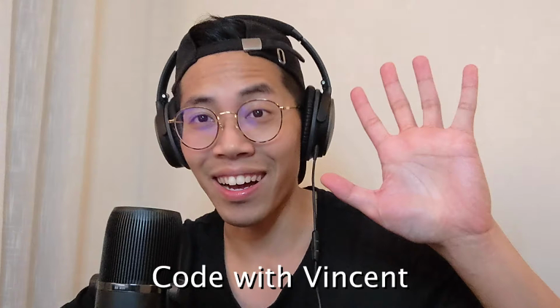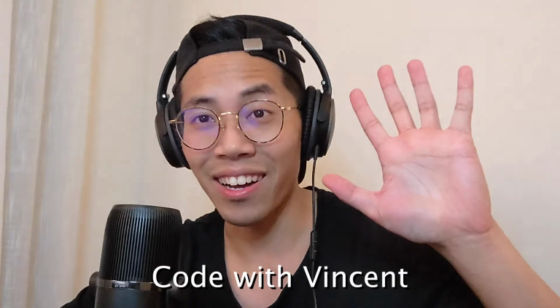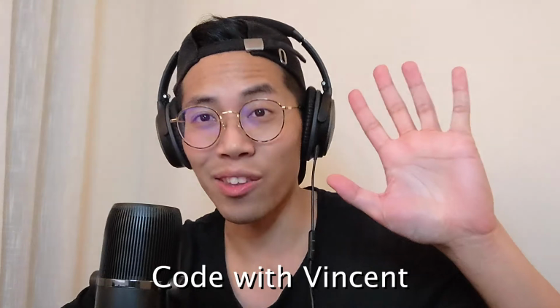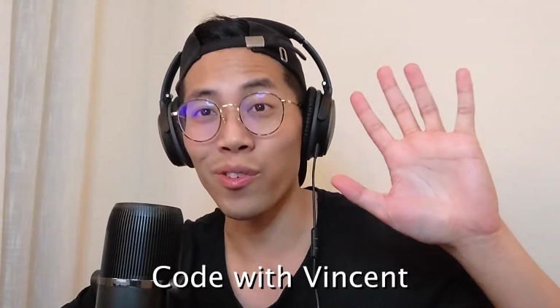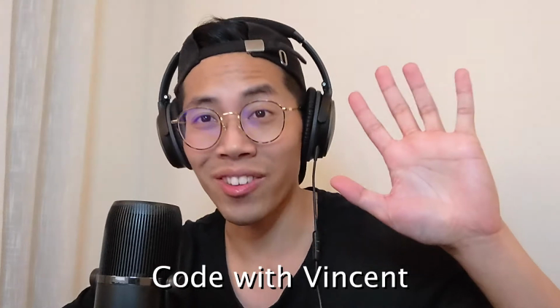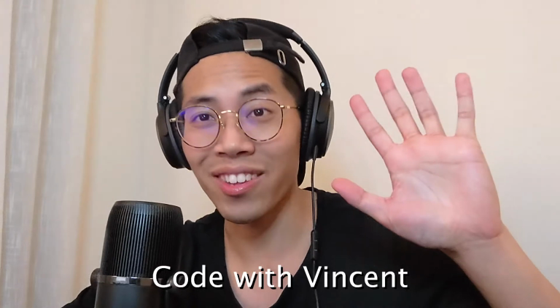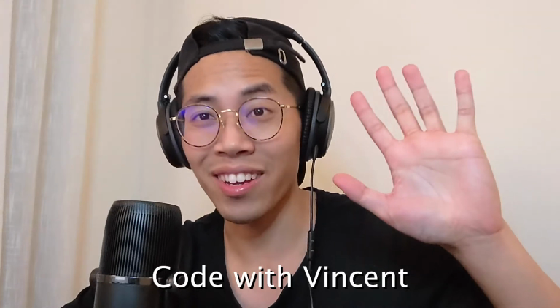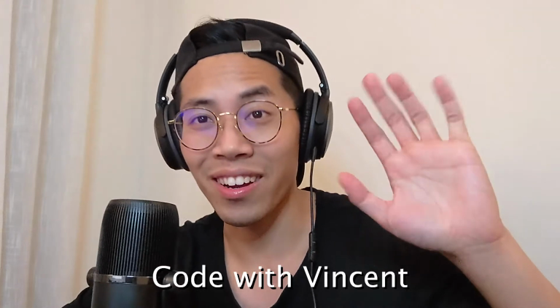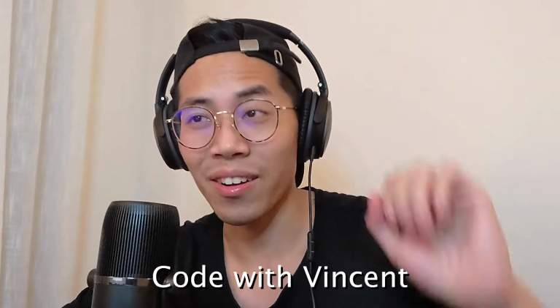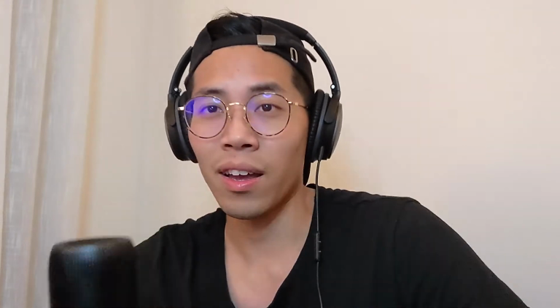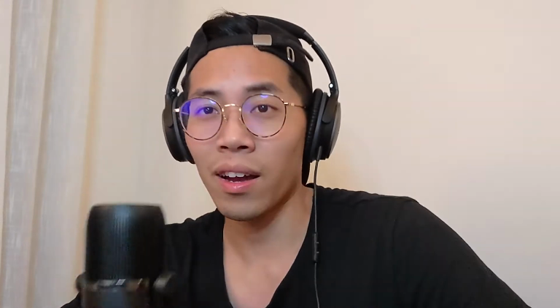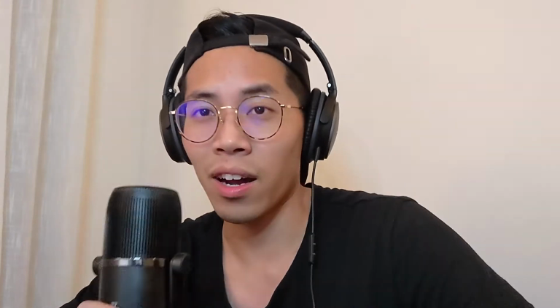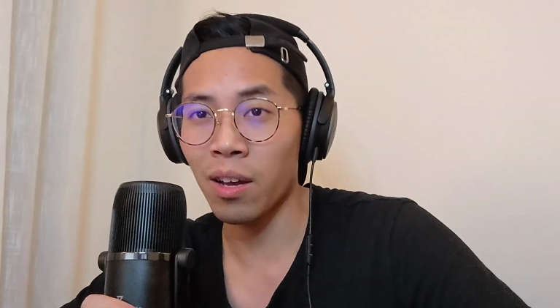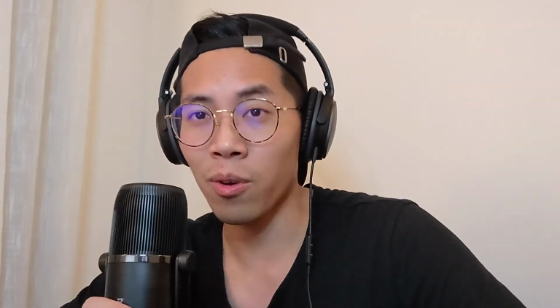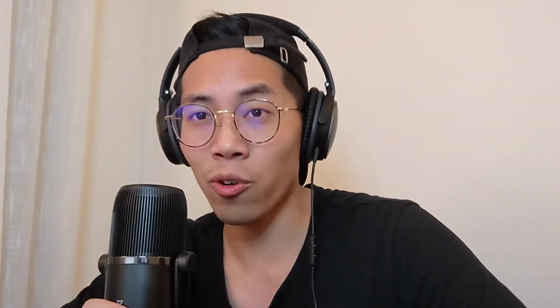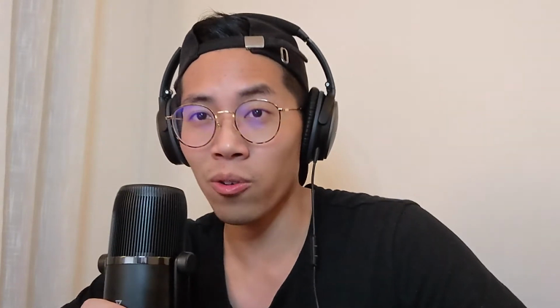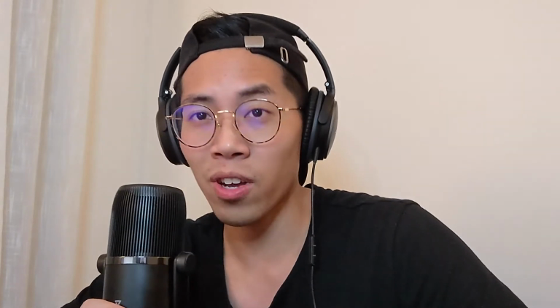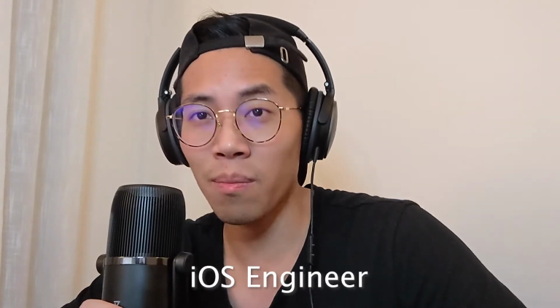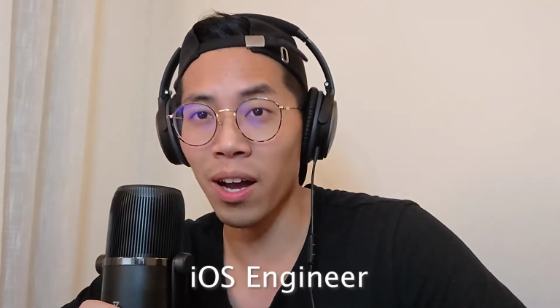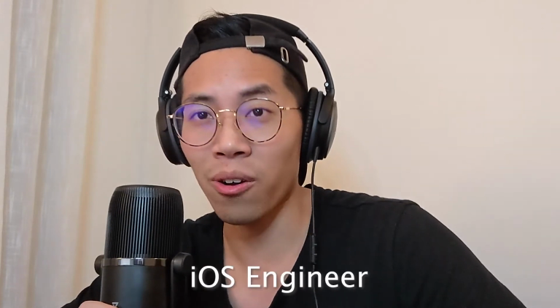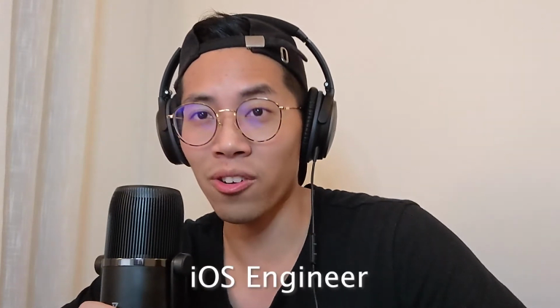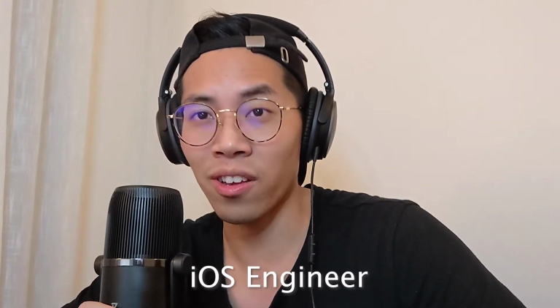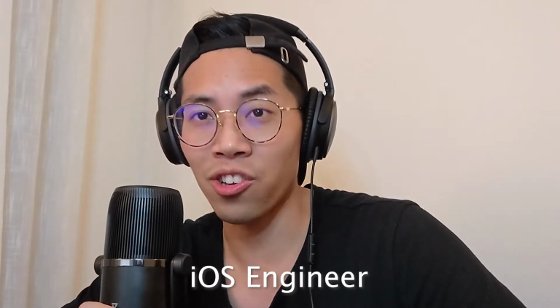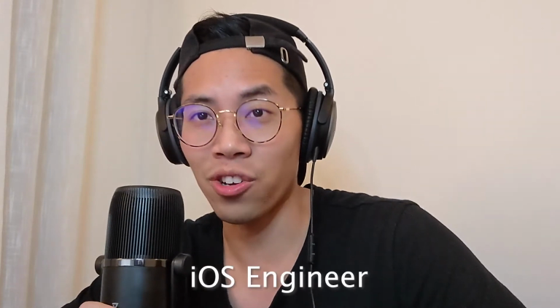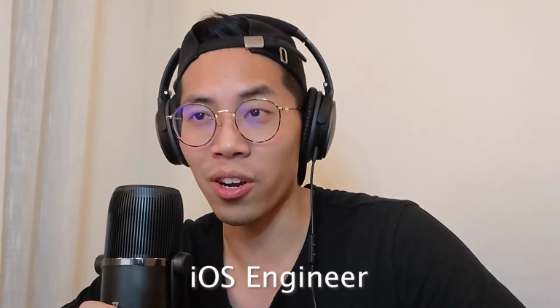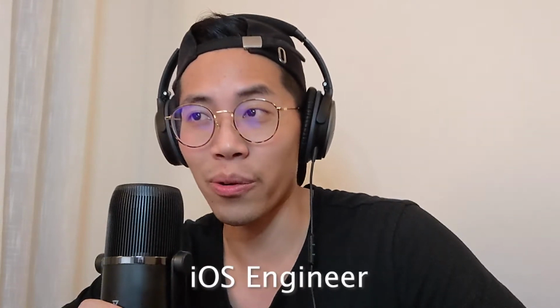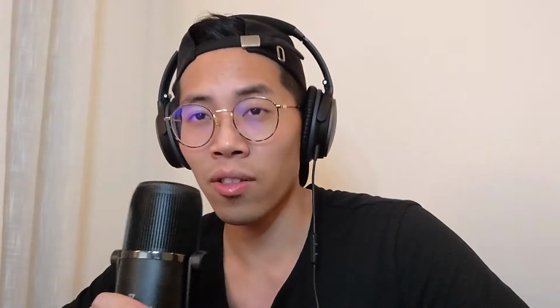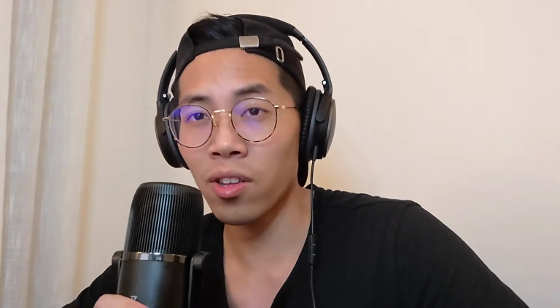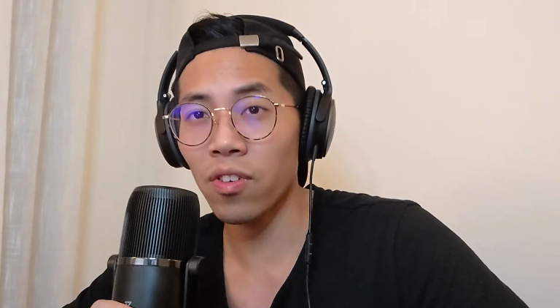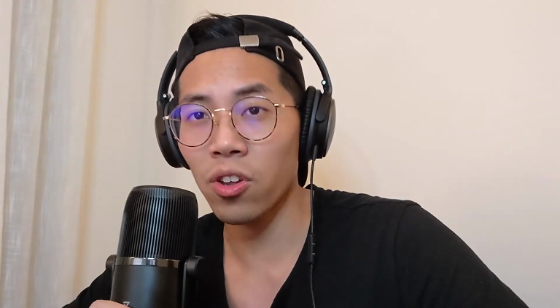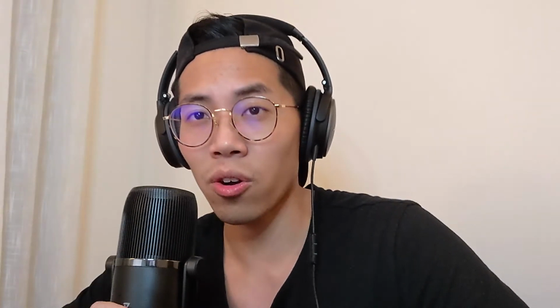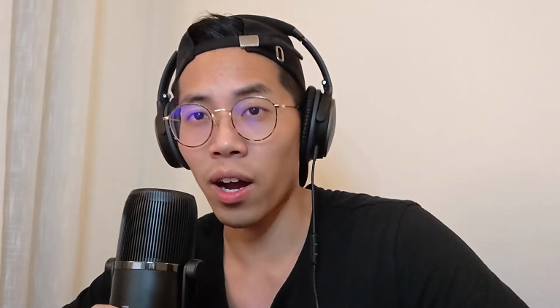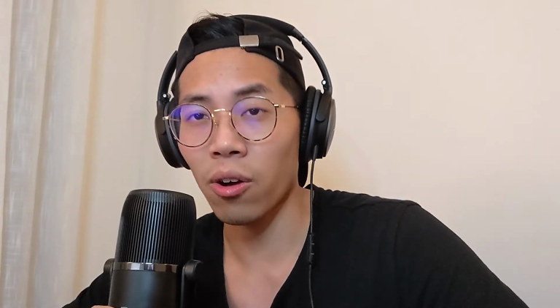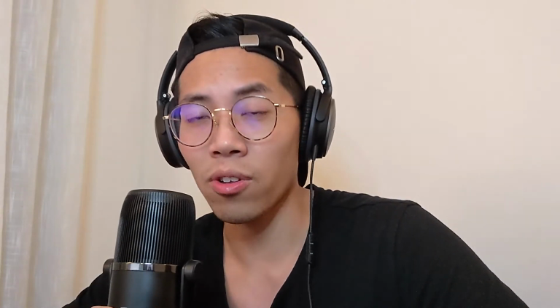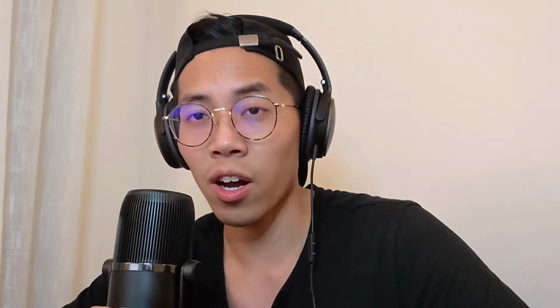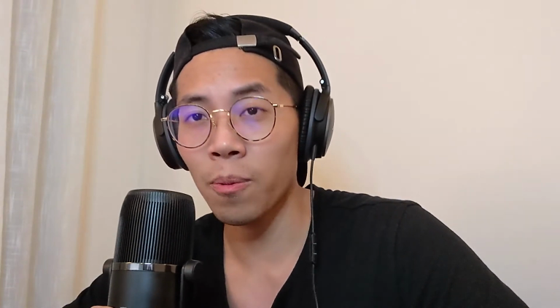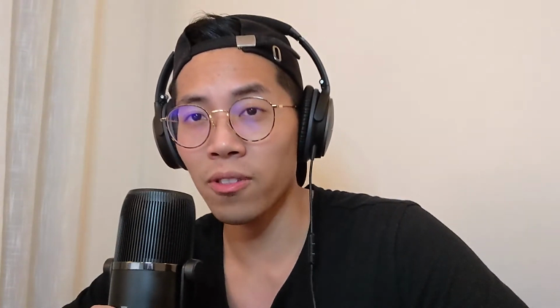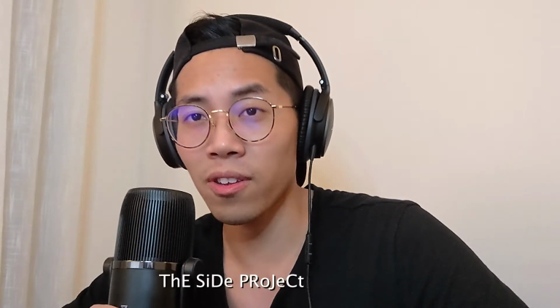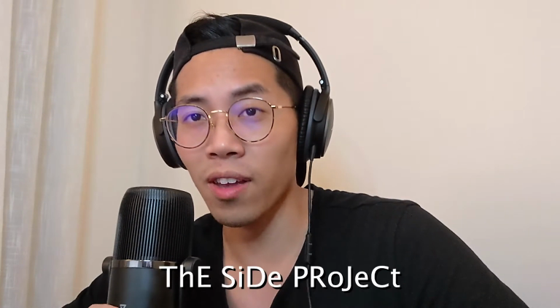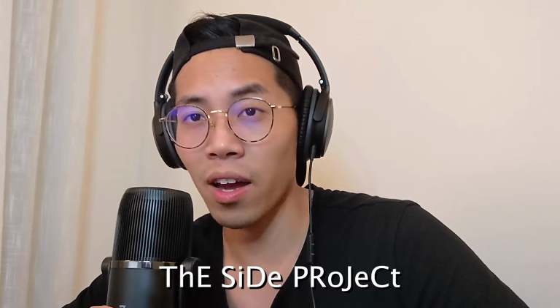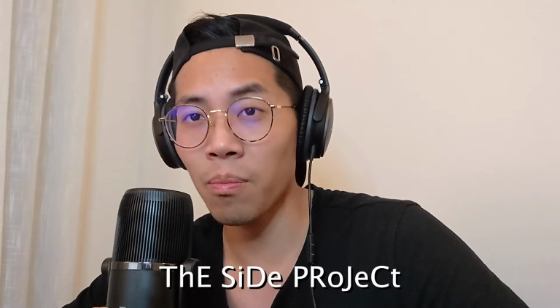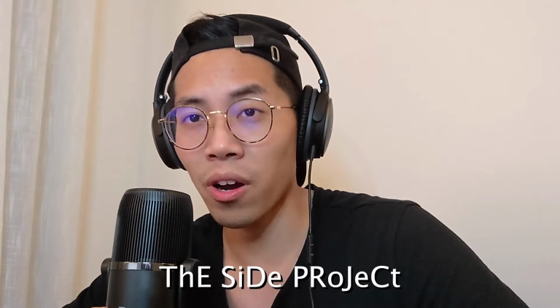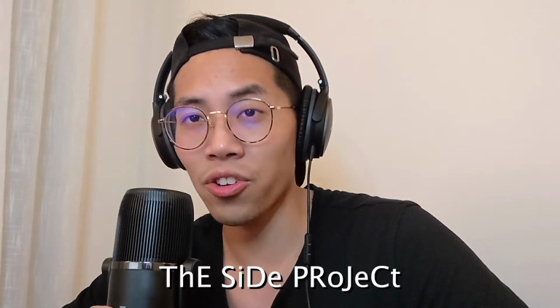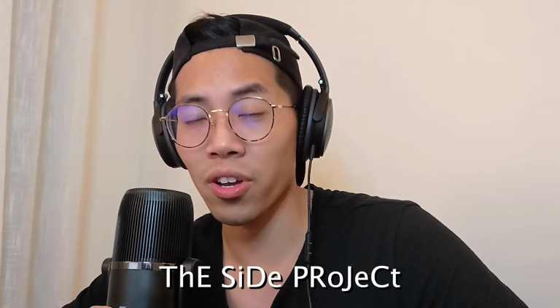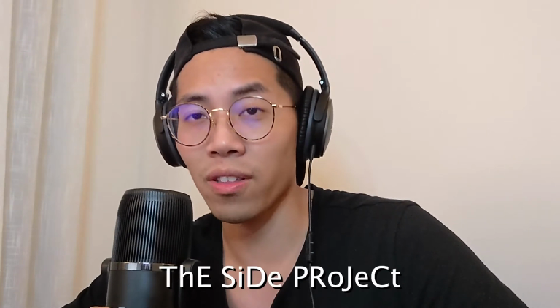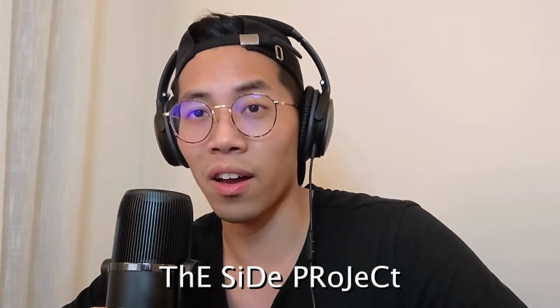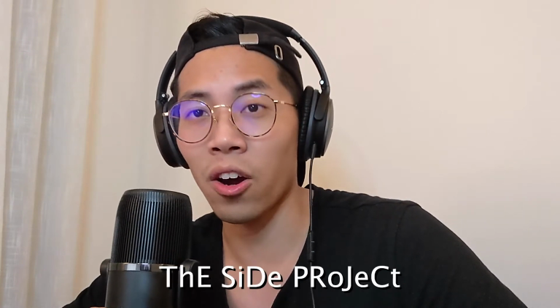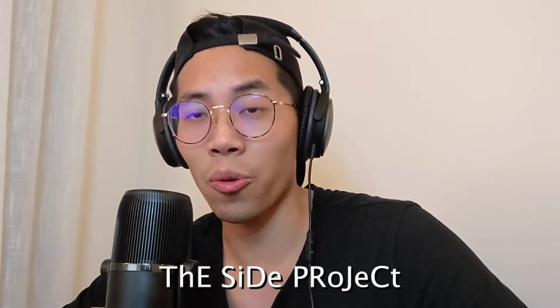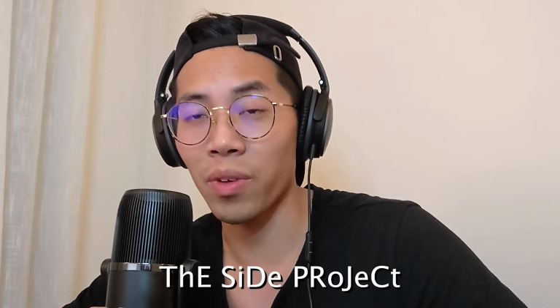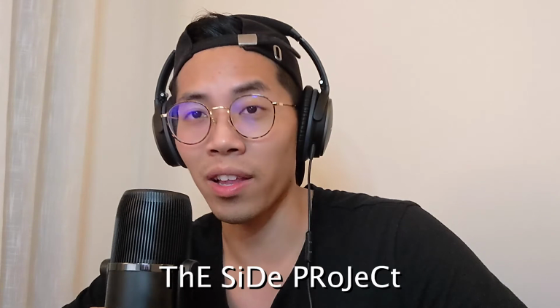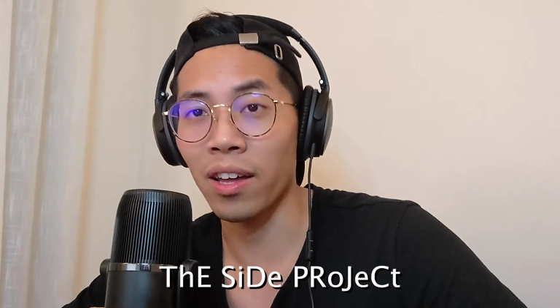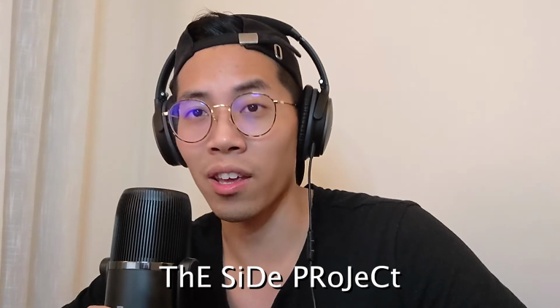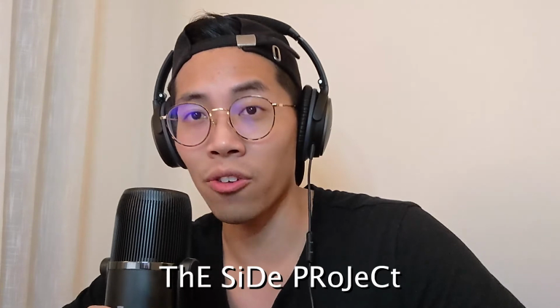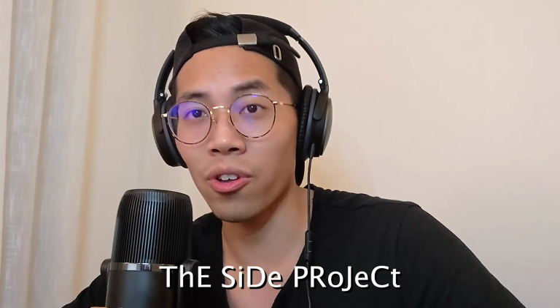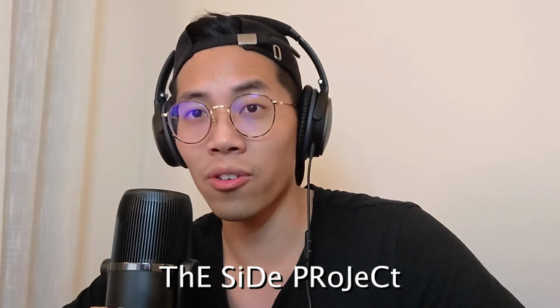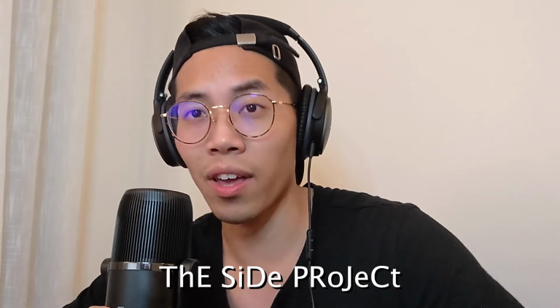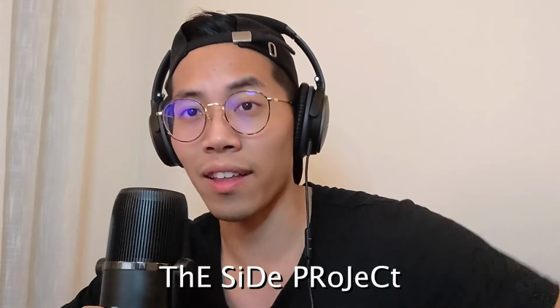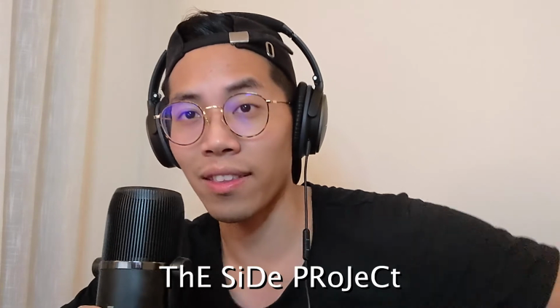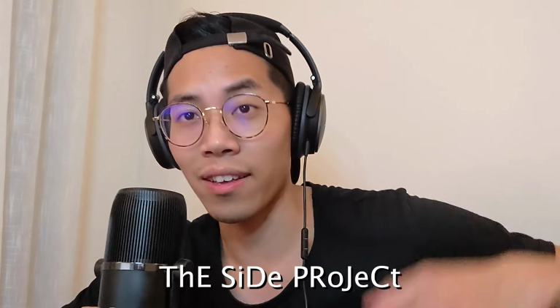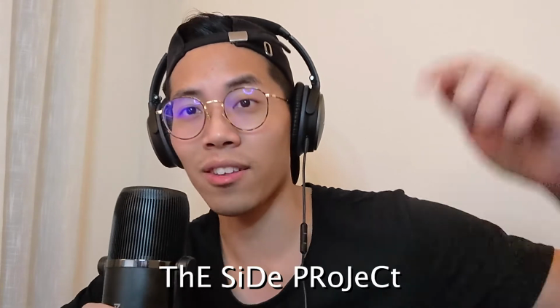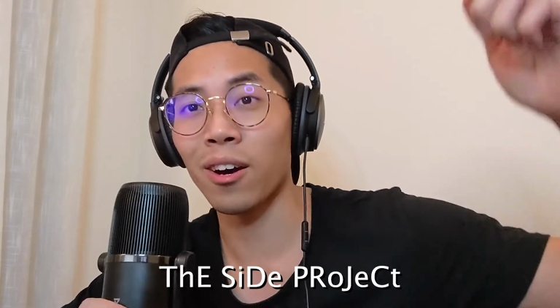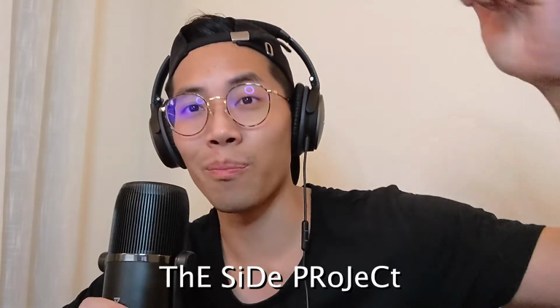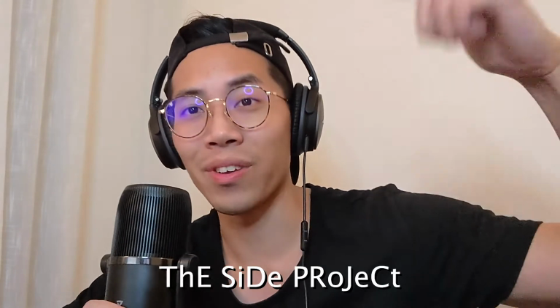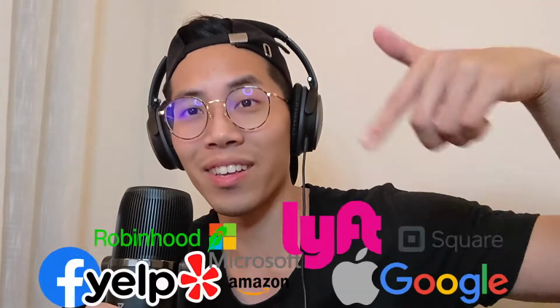Hey guys, Vincent here. I am a full-time iOS engineer. In this video, I'll talk about the side project that helped me land interviews at these companies.